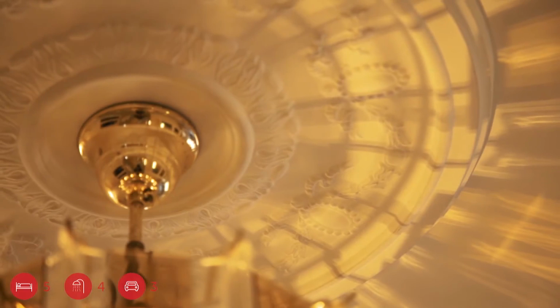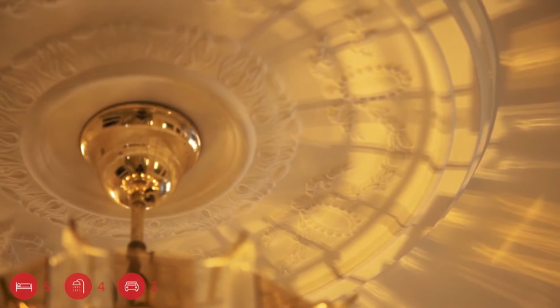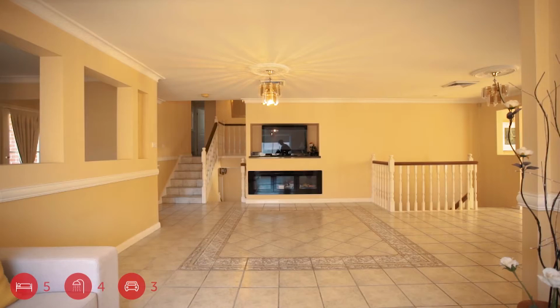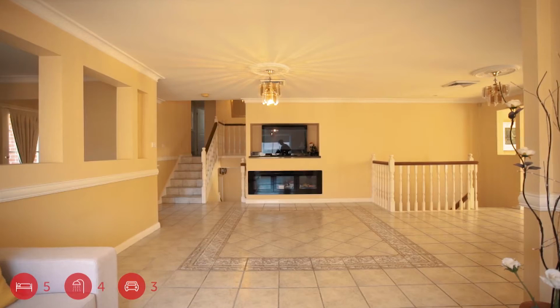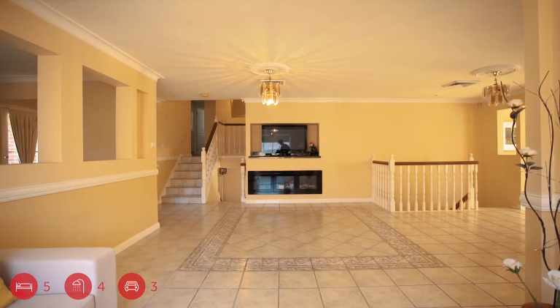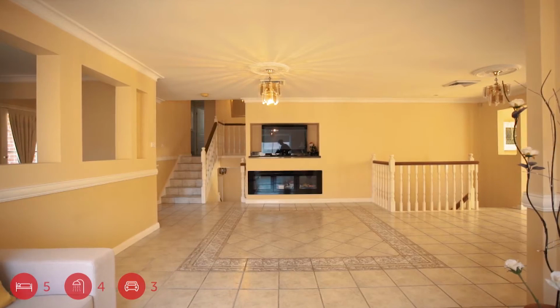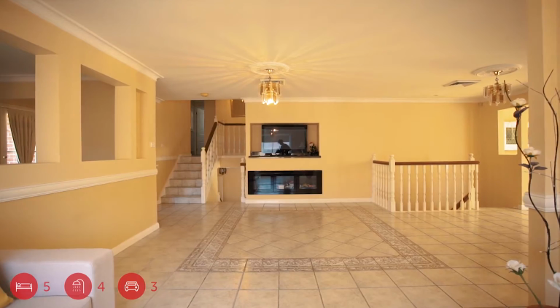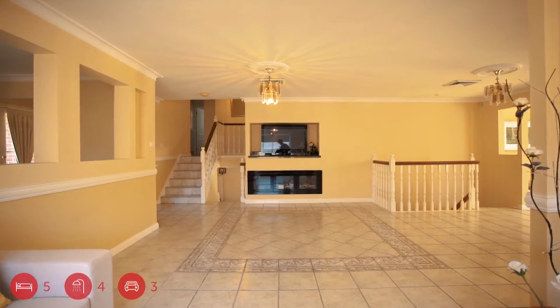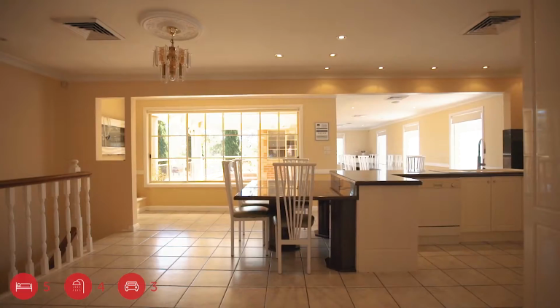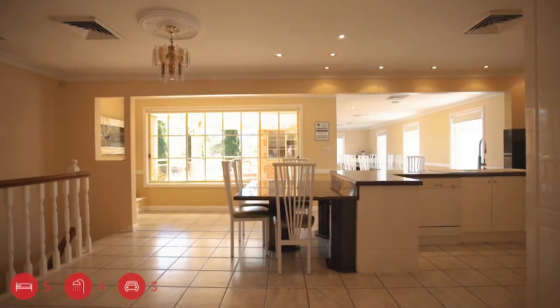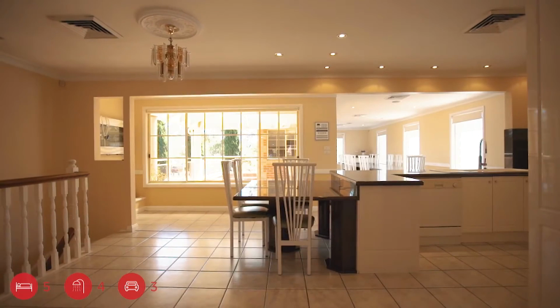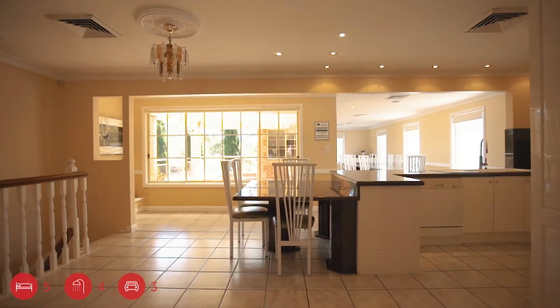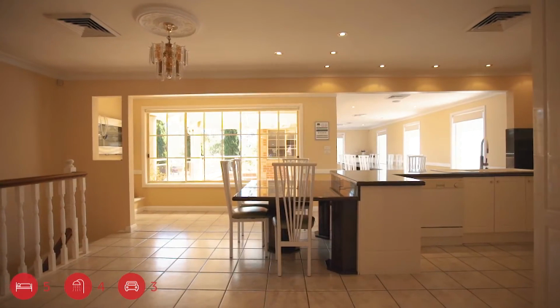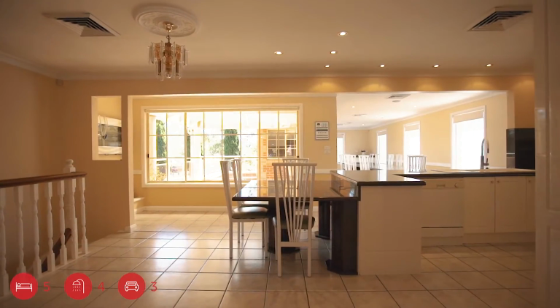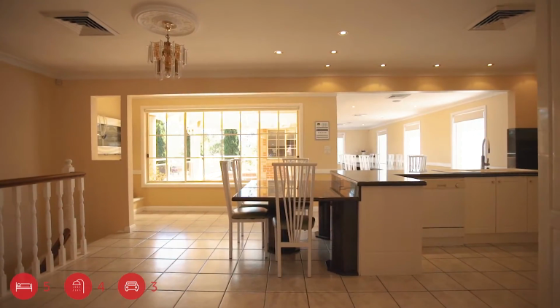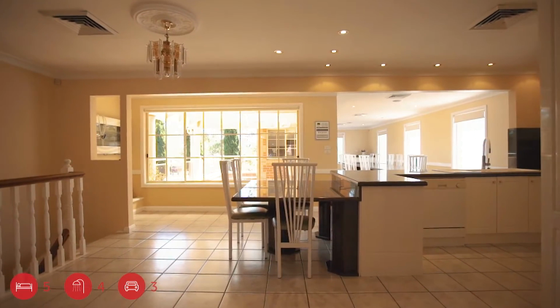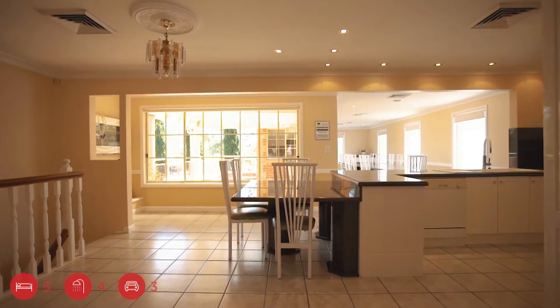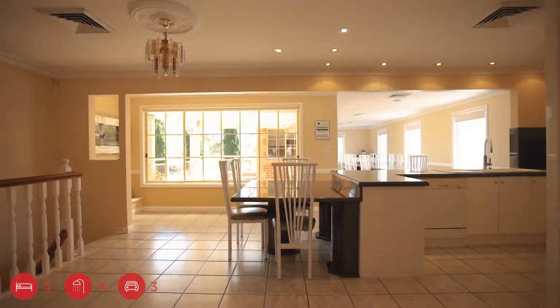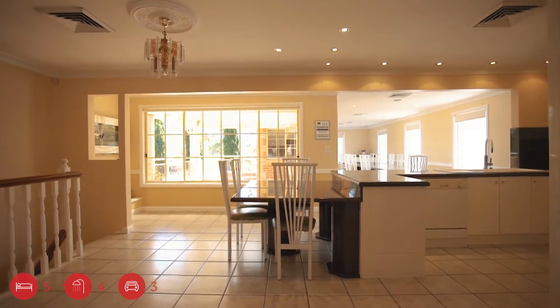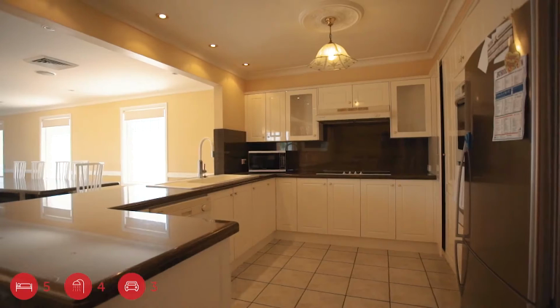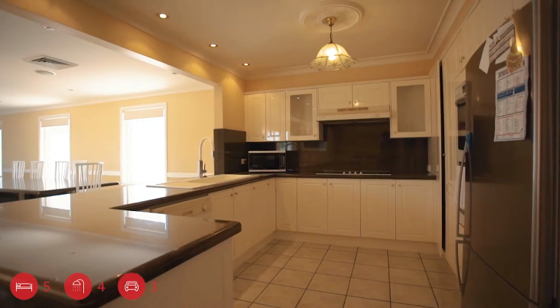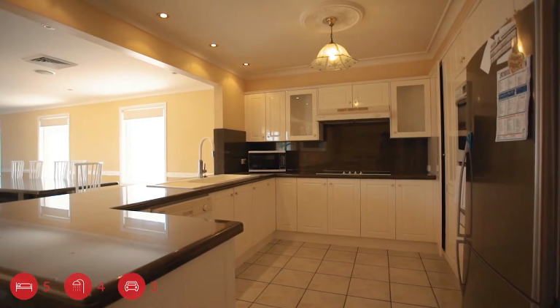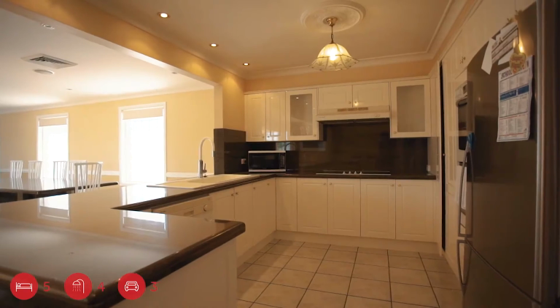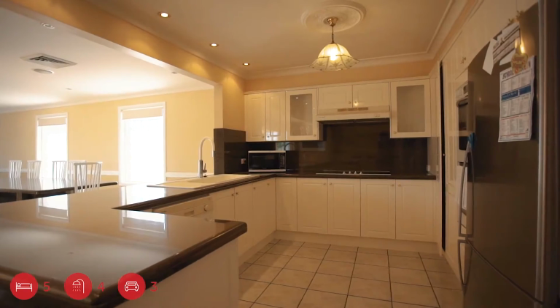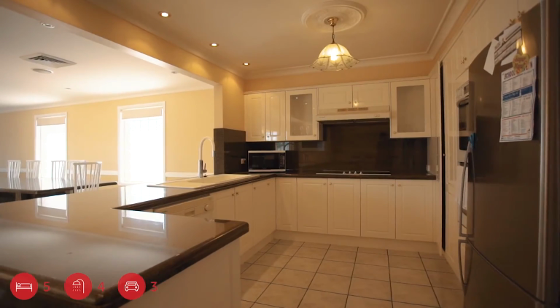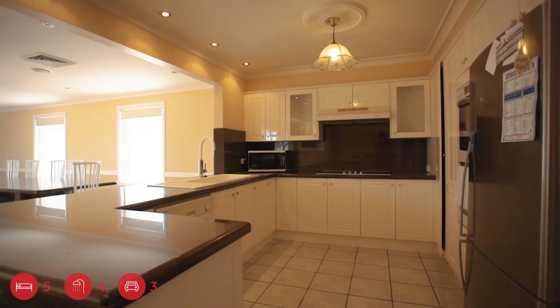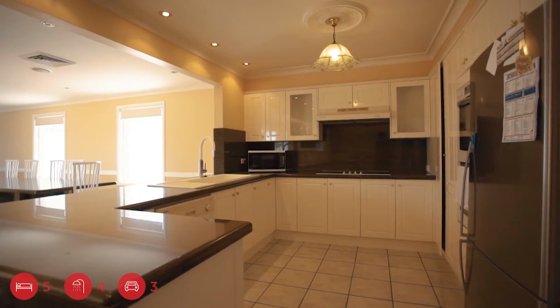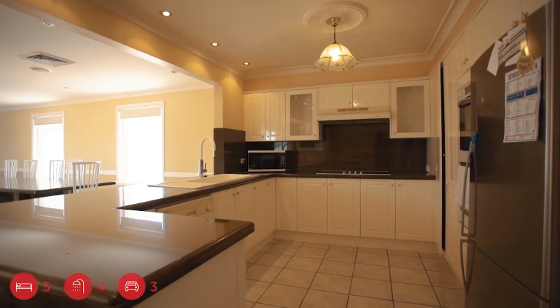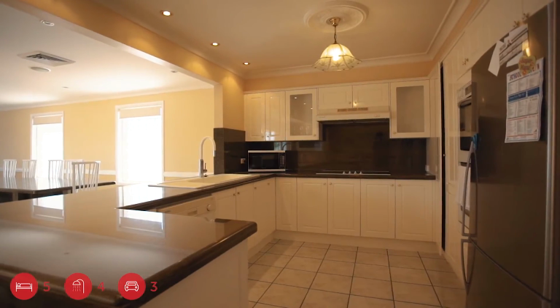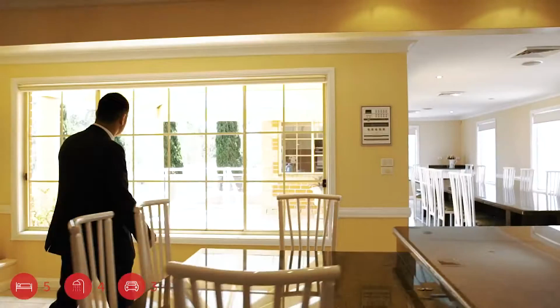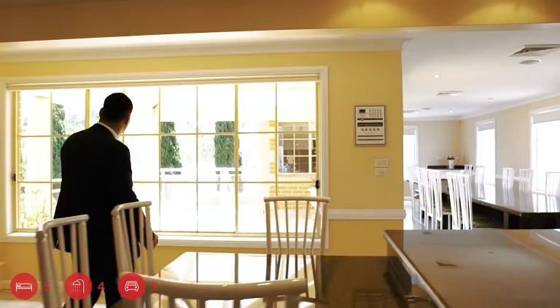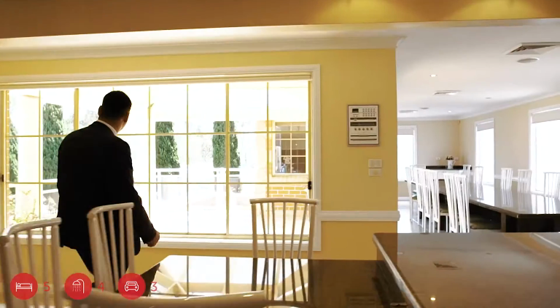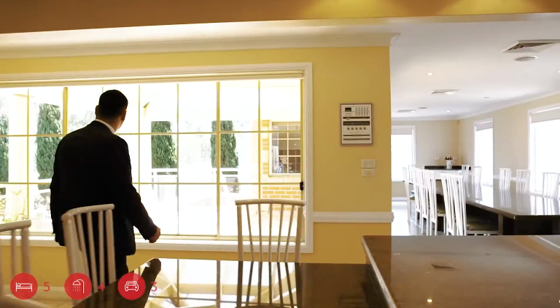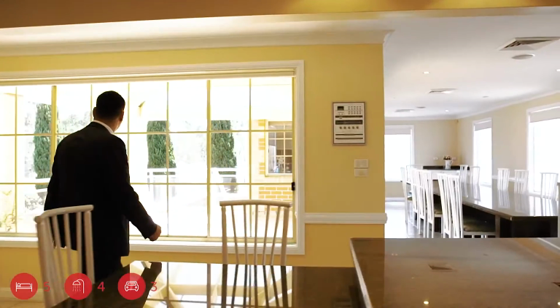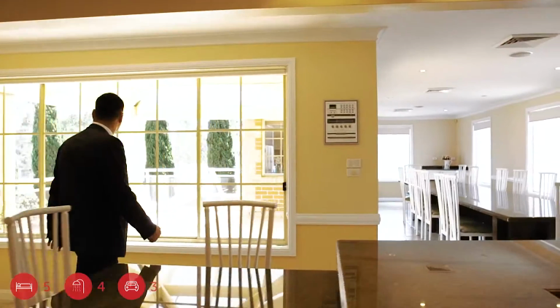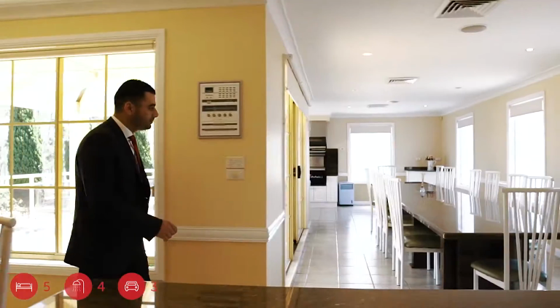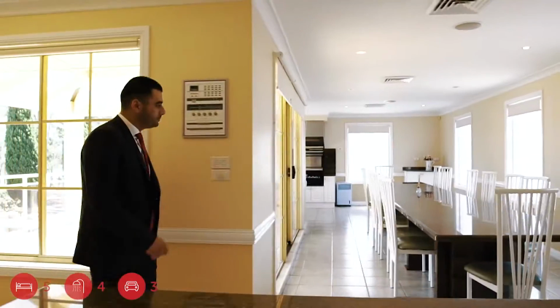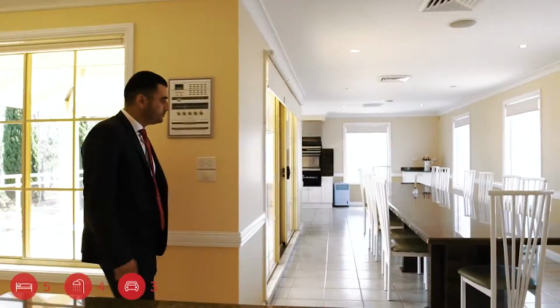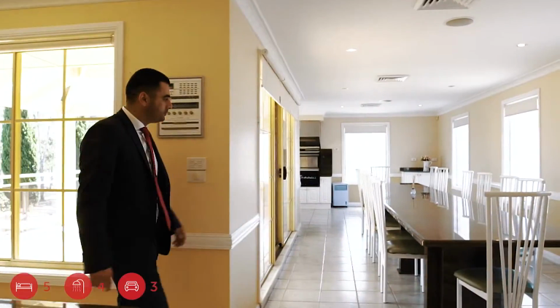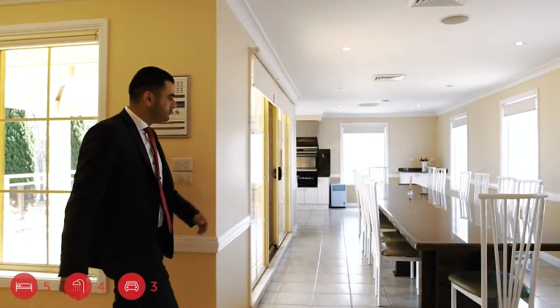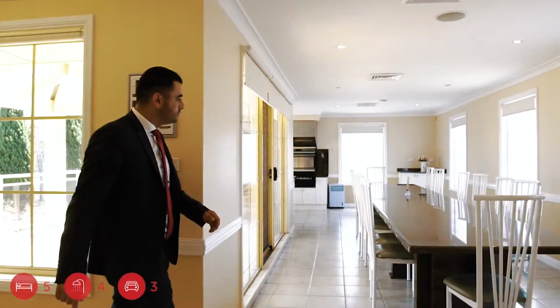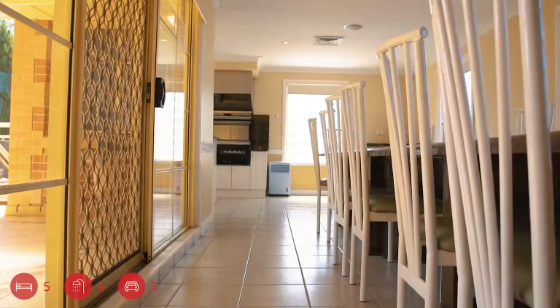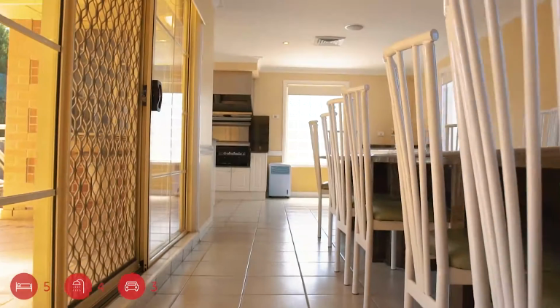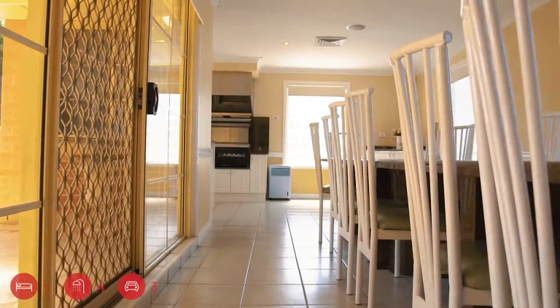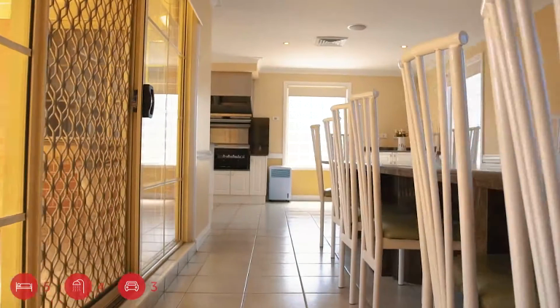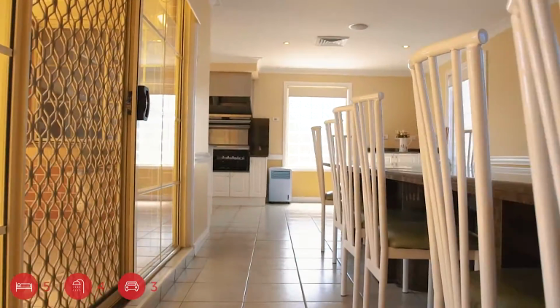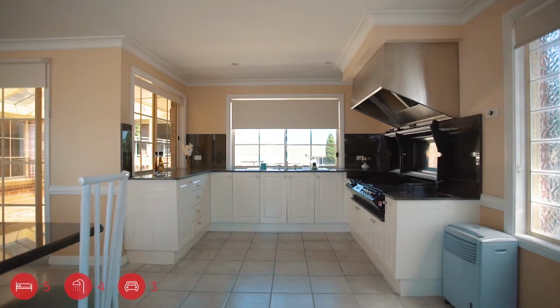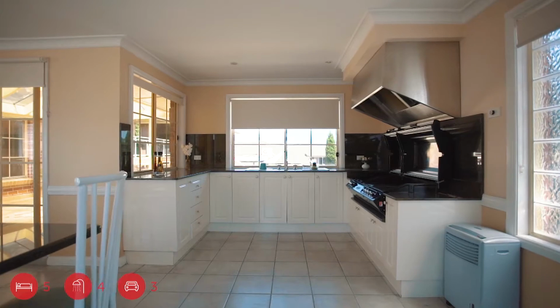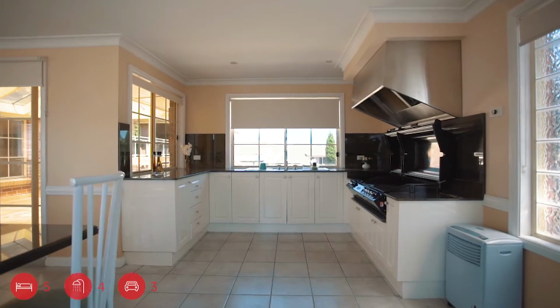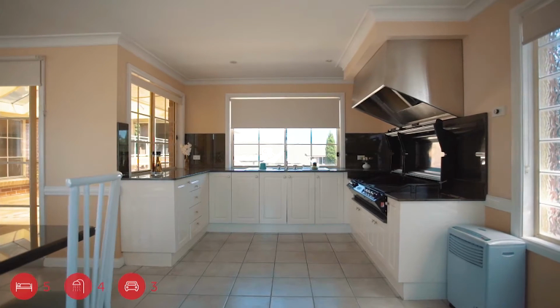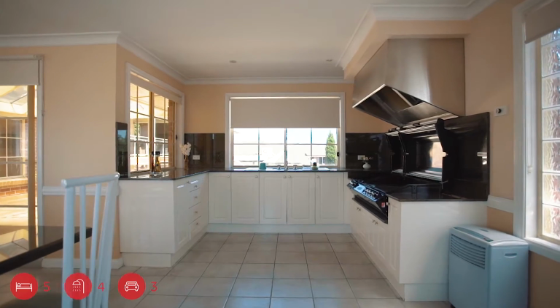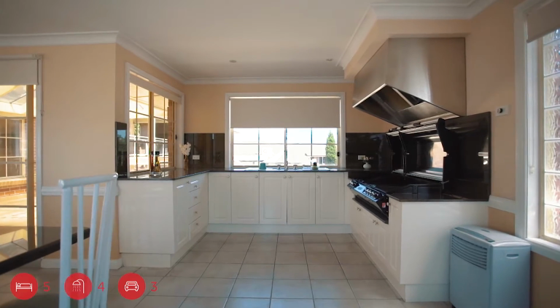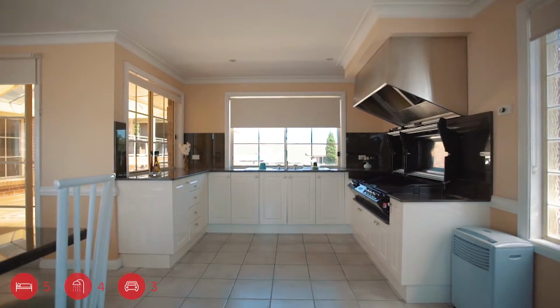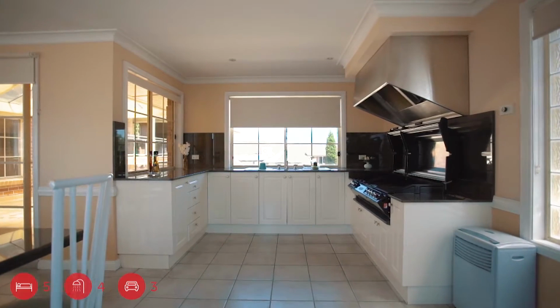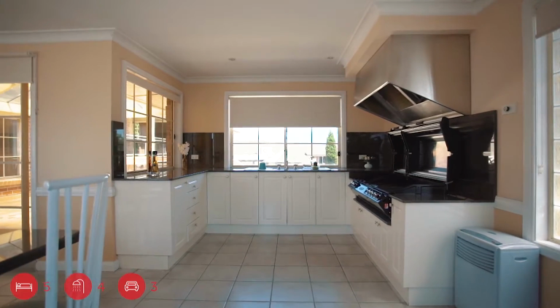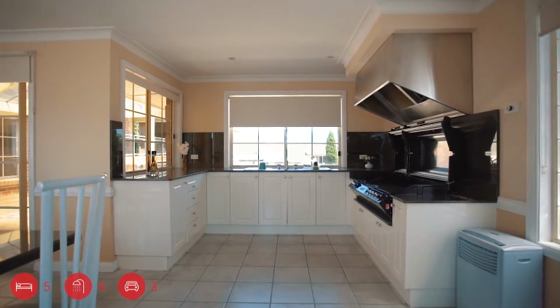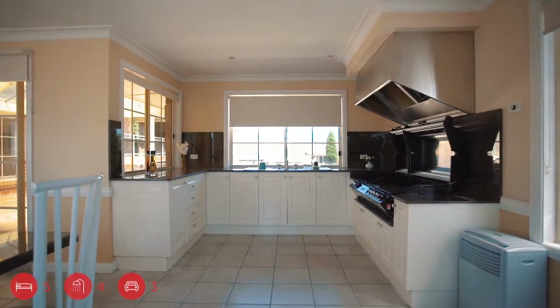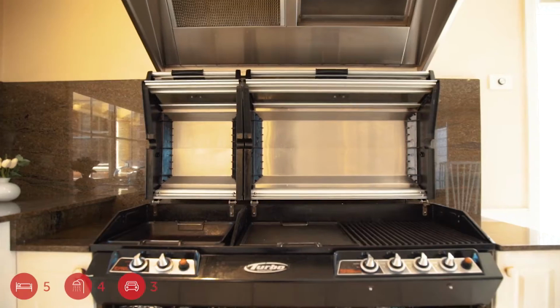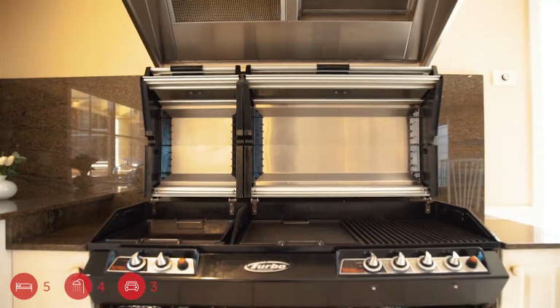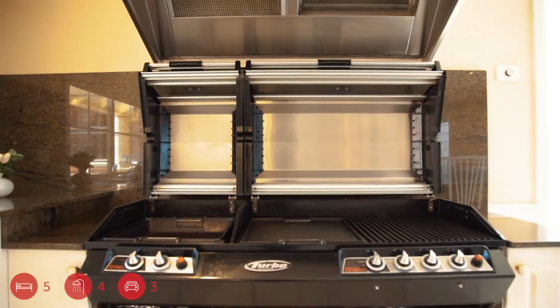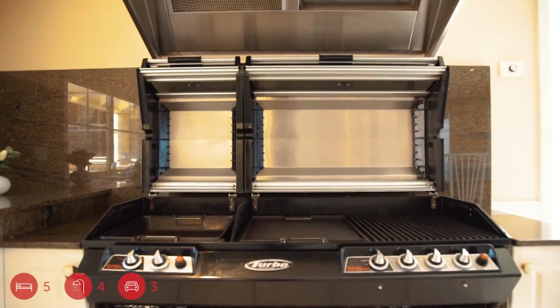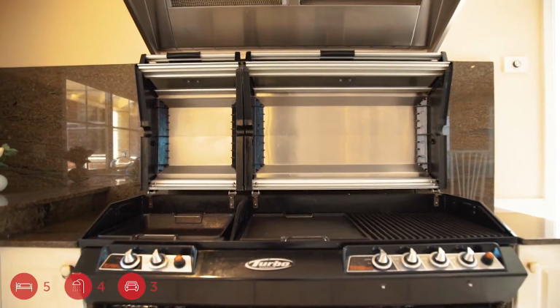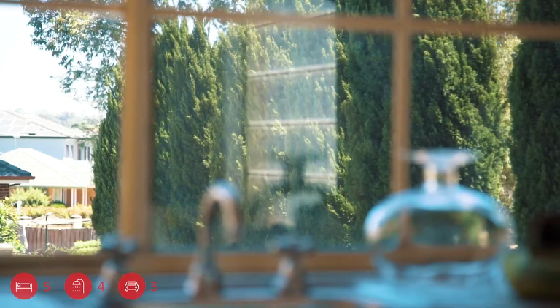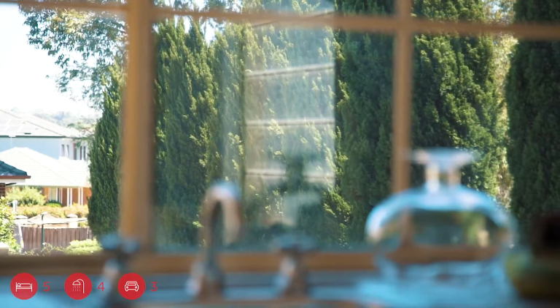This home boasts a well-equipped kitchen featuring granite bench tops with plenty of cupboard space, plus an additional kitchenette with an in-built barbecue.